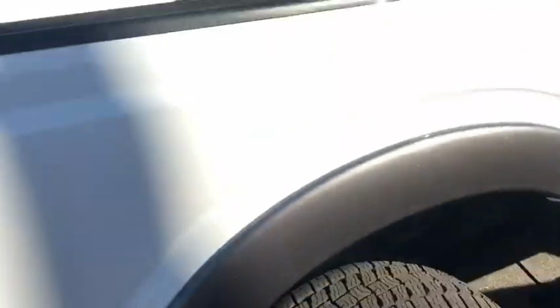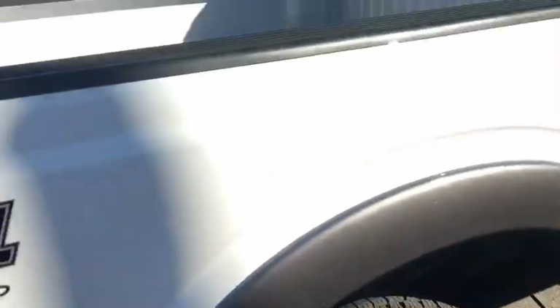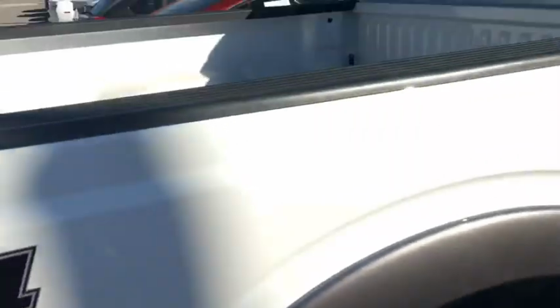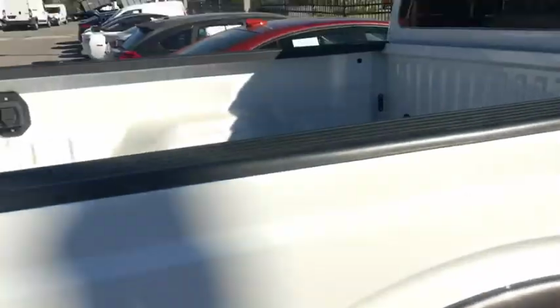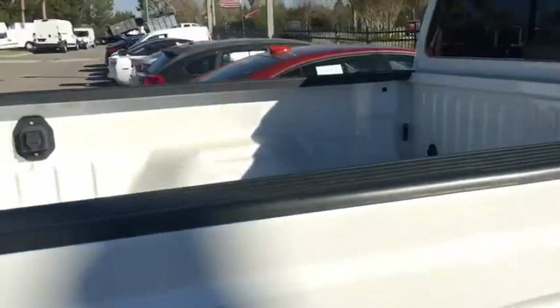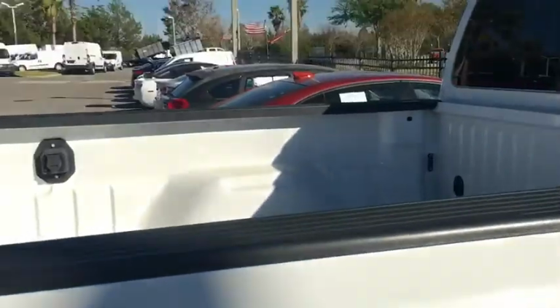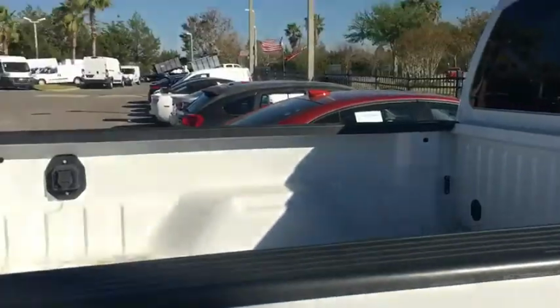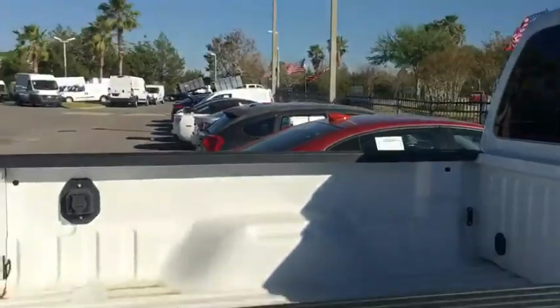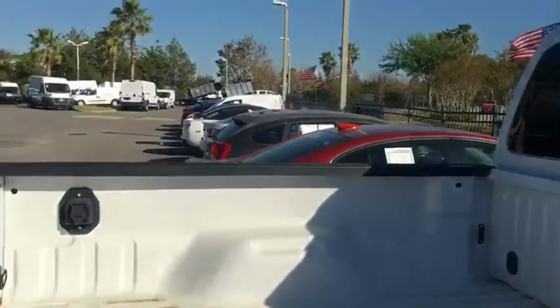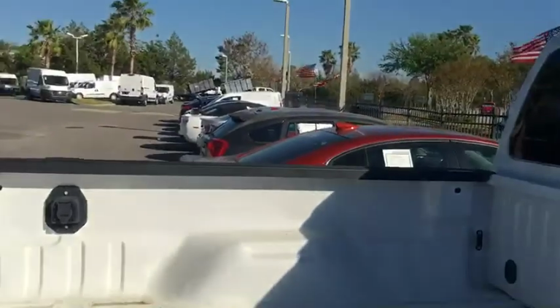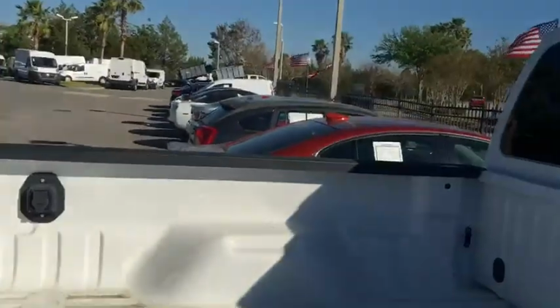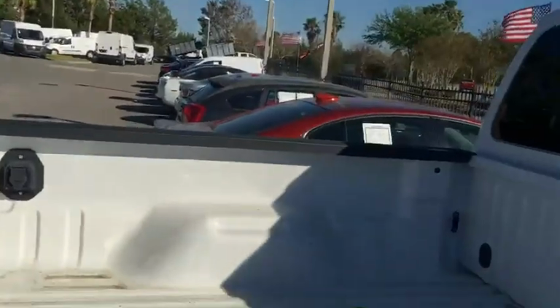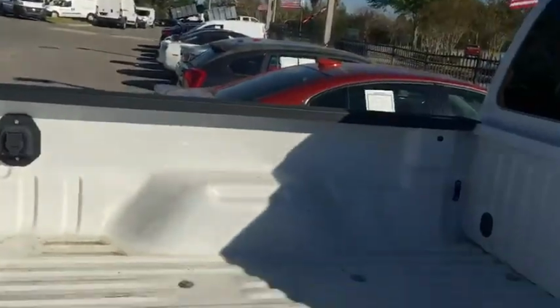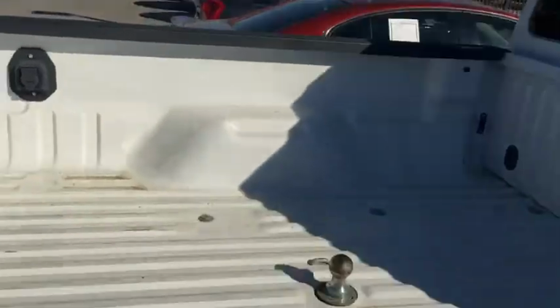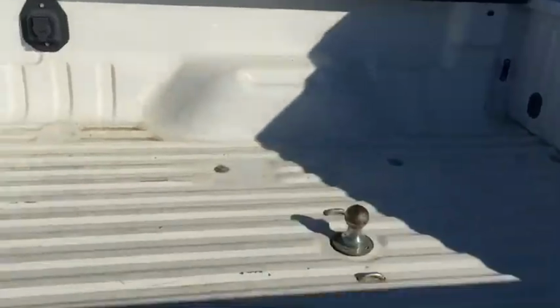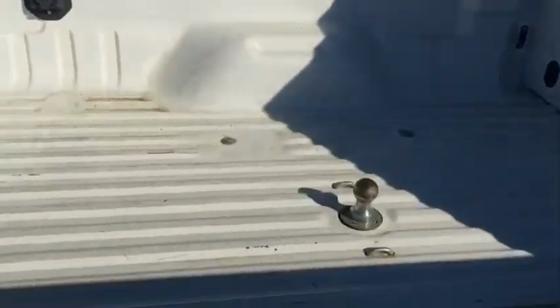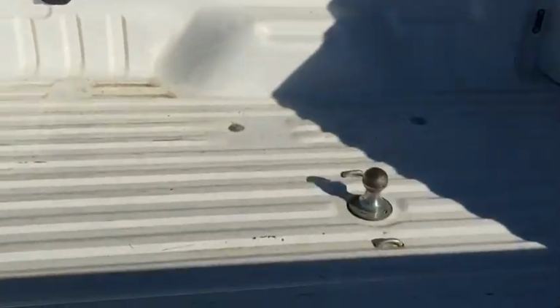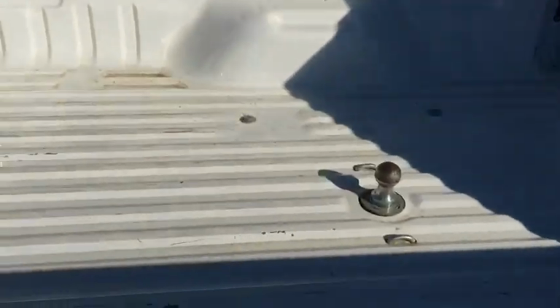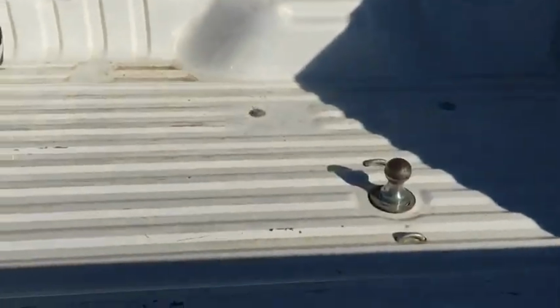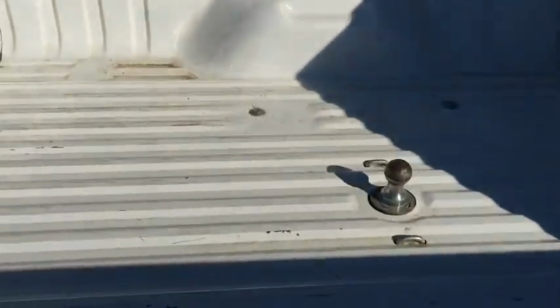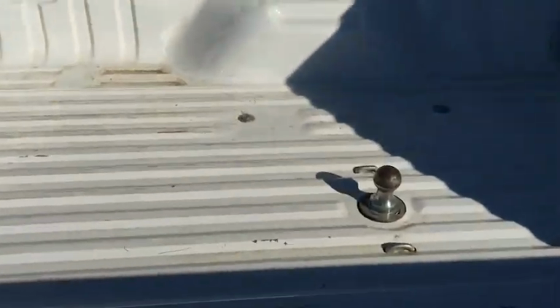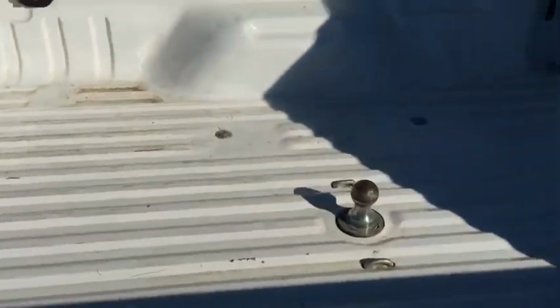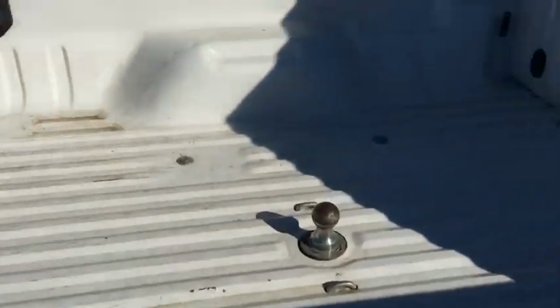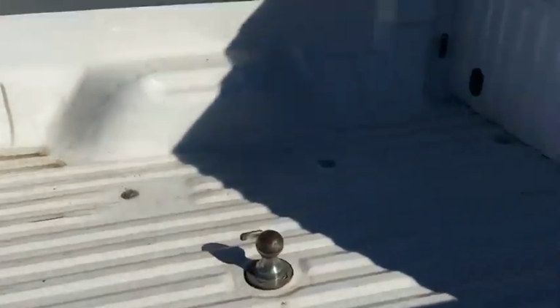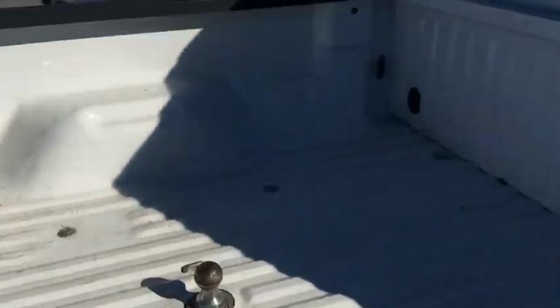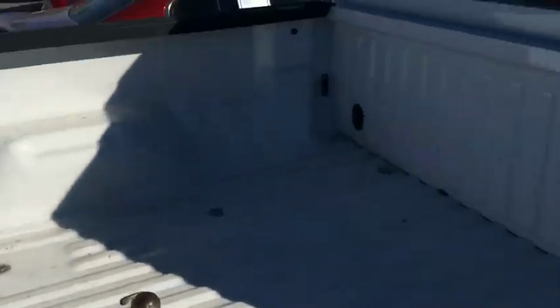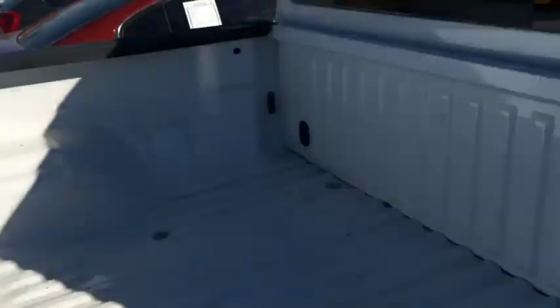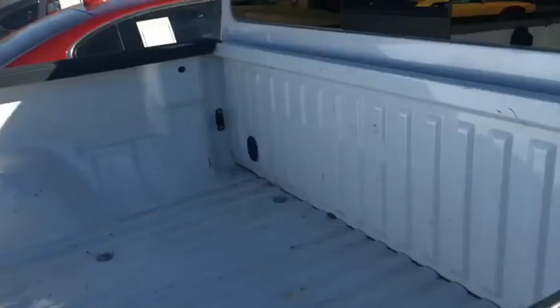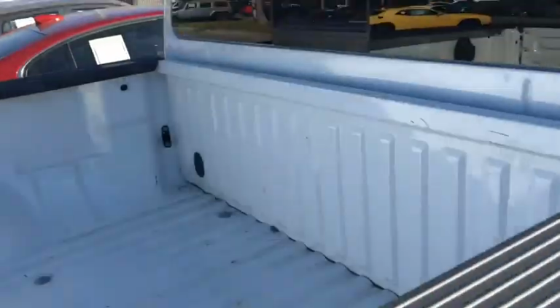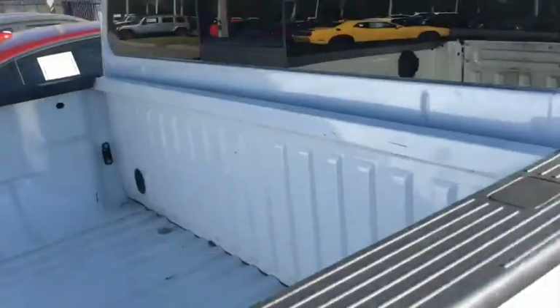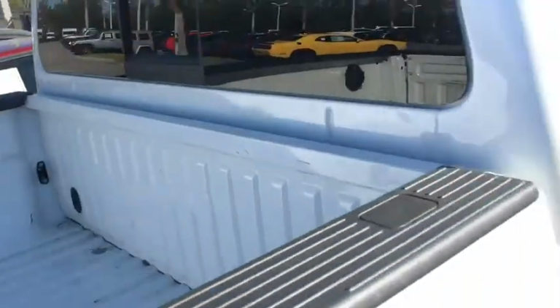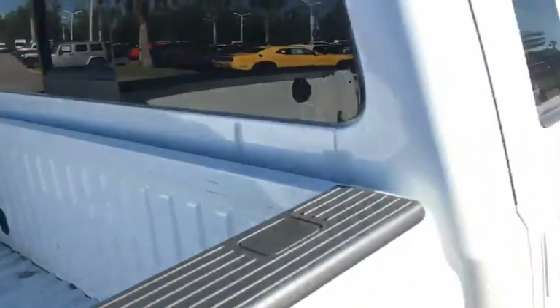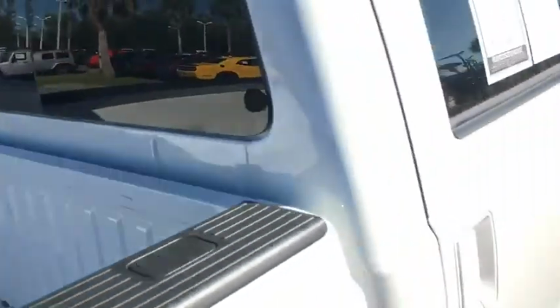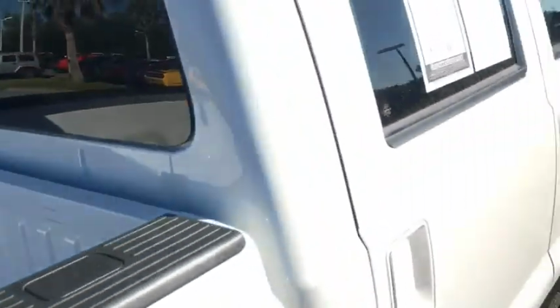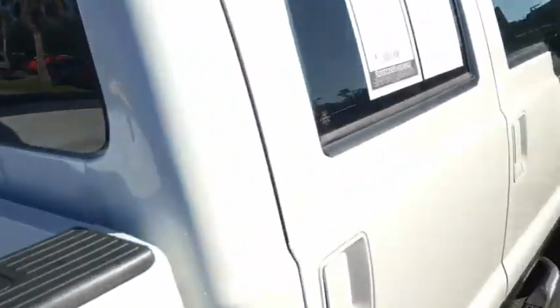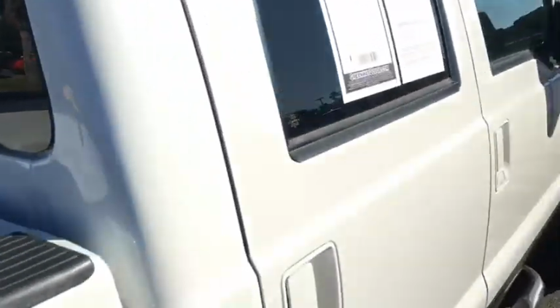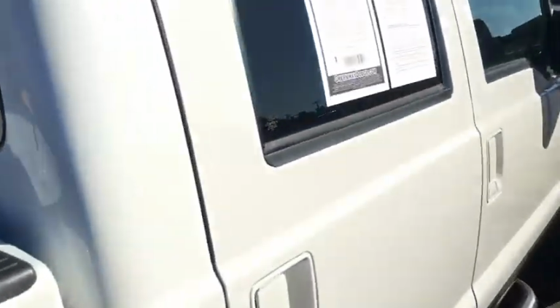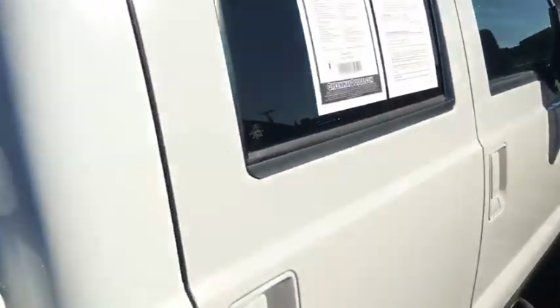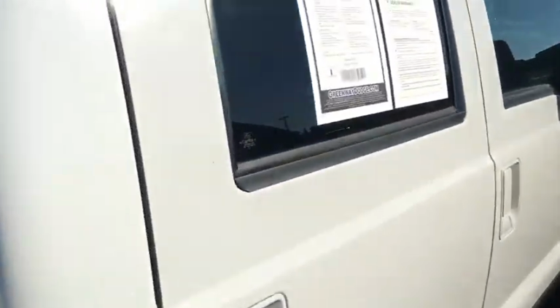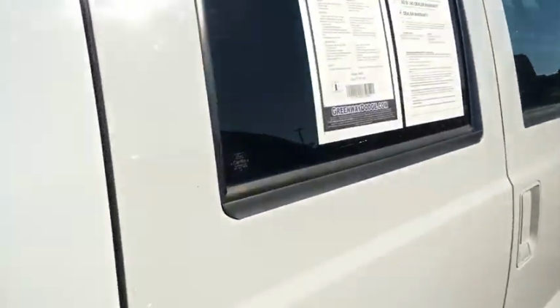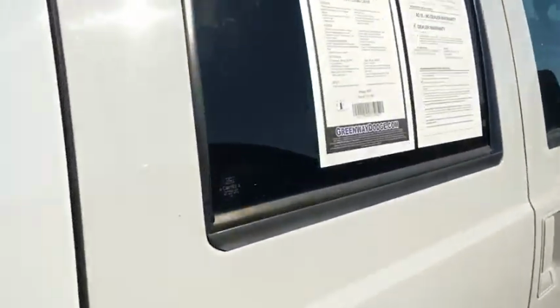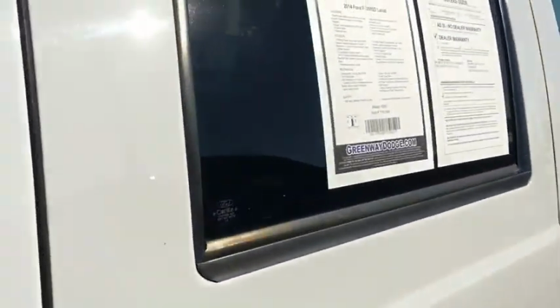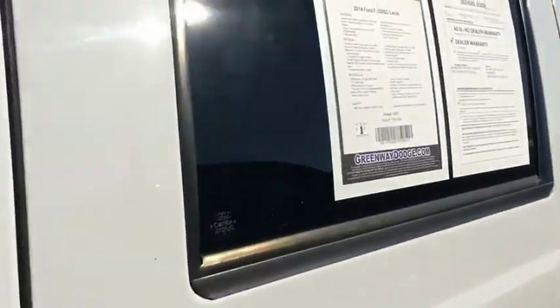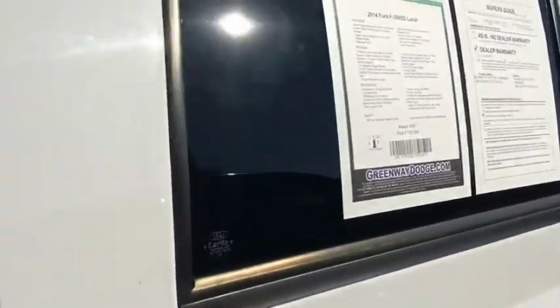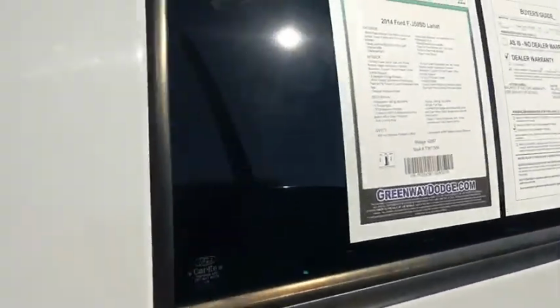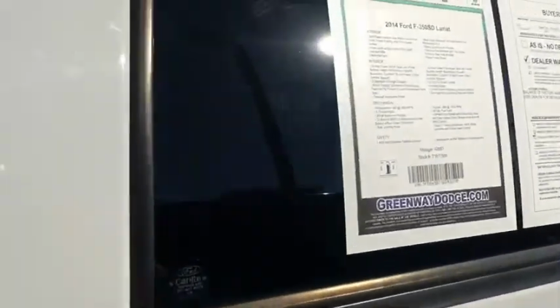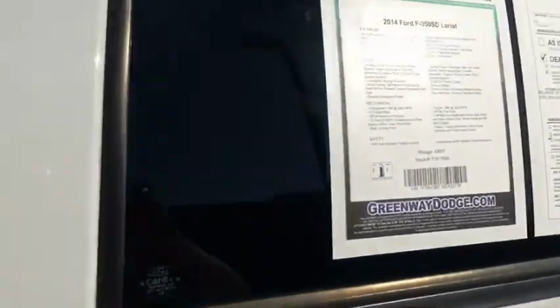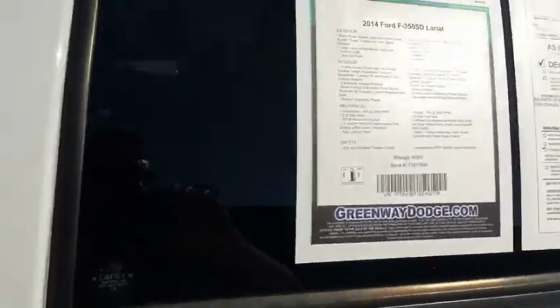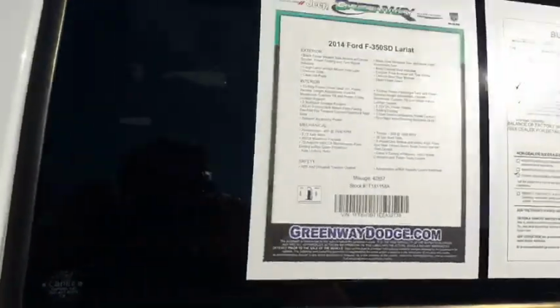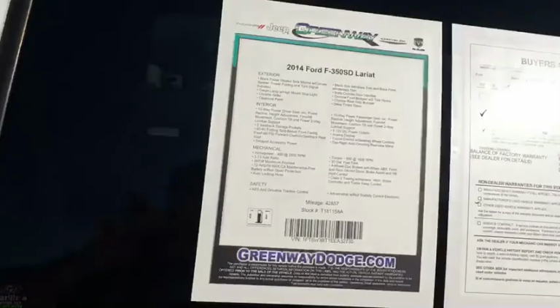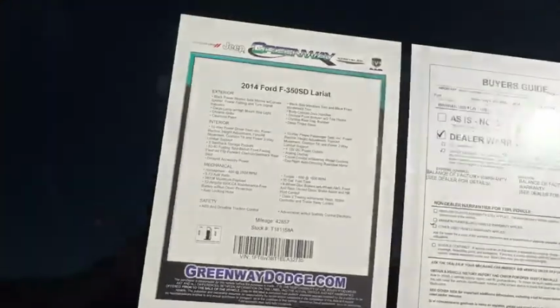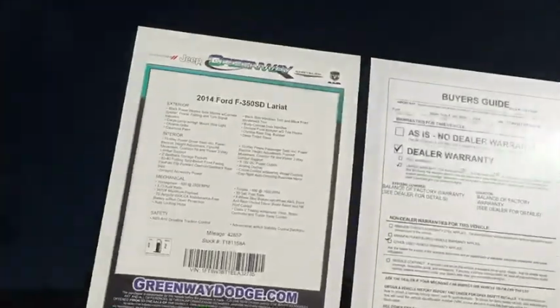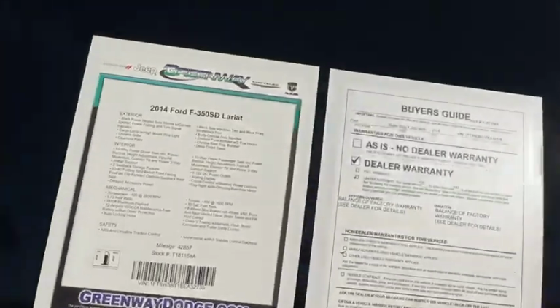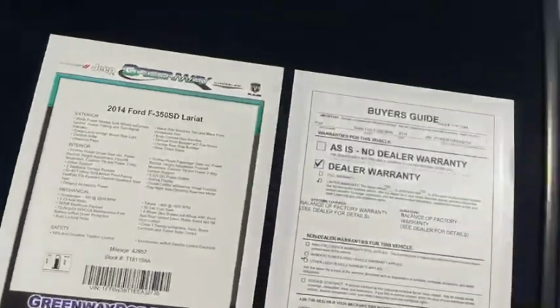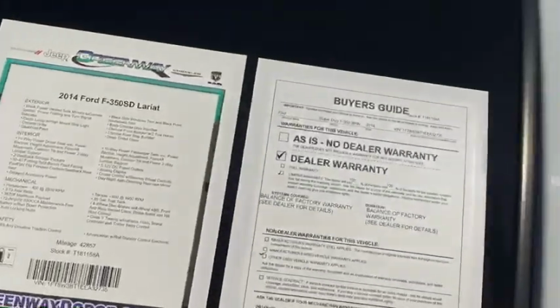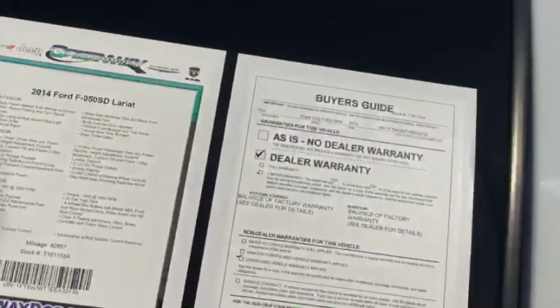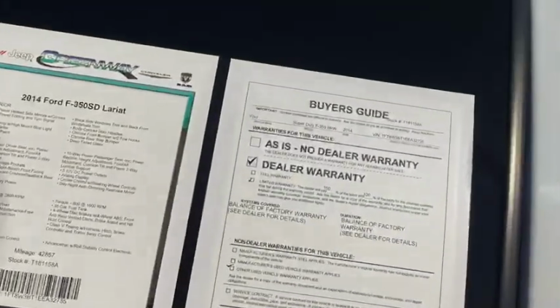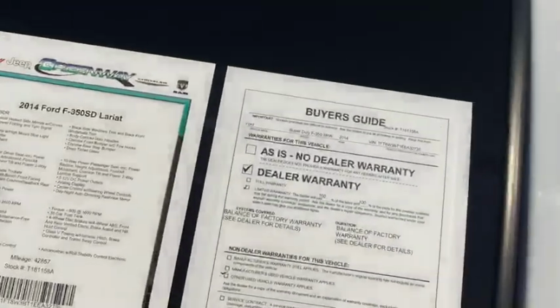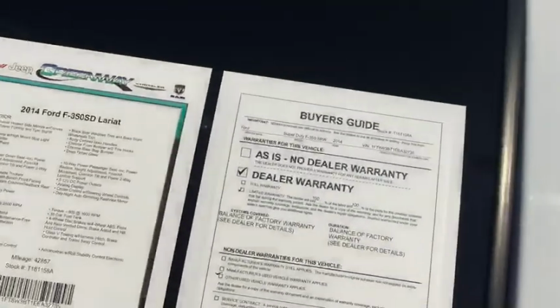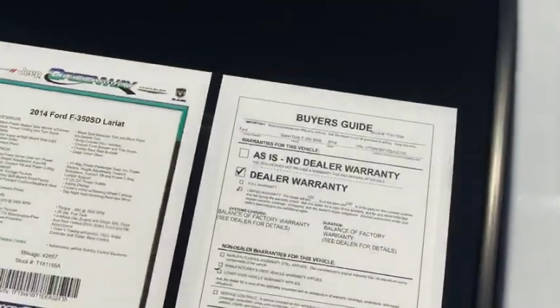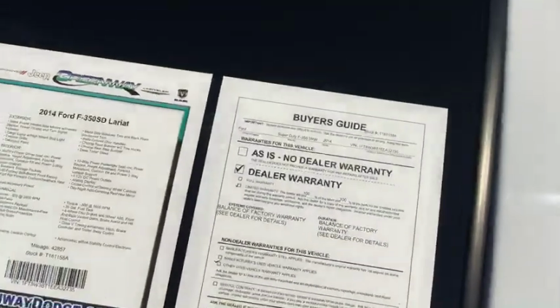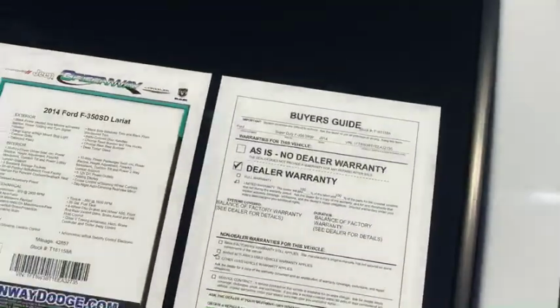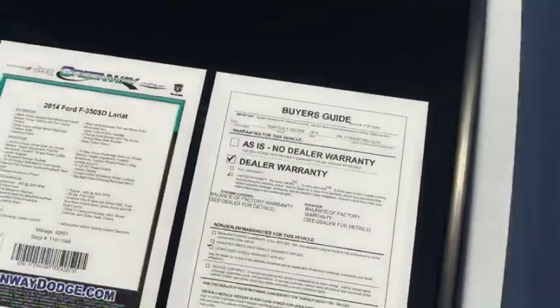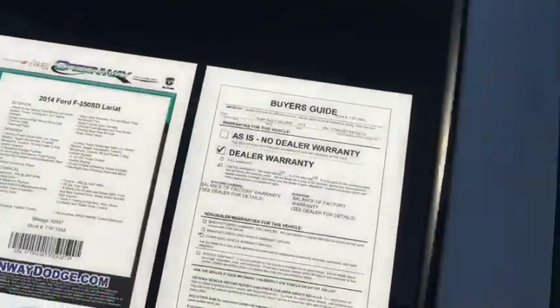Take a look here — ready to tow. Four-door, room for everything and everyone.